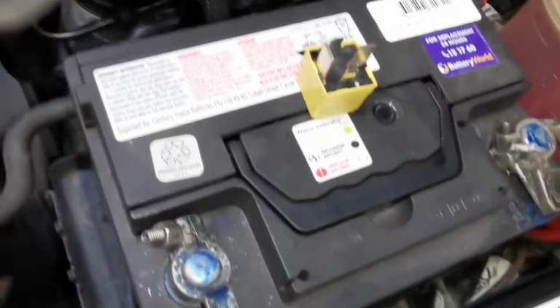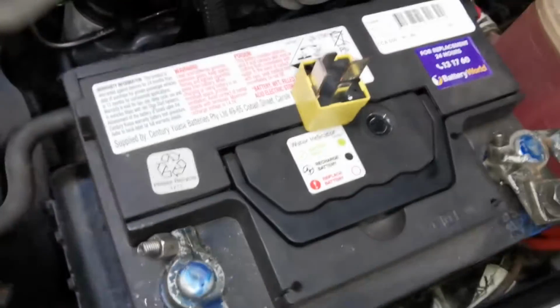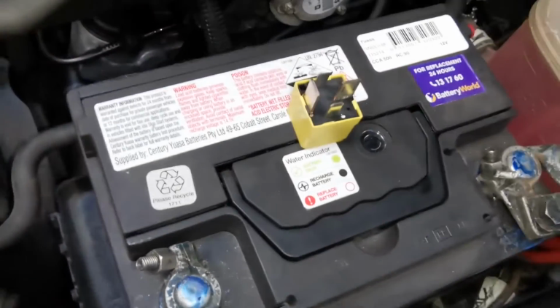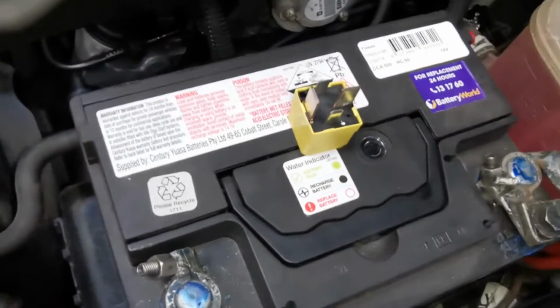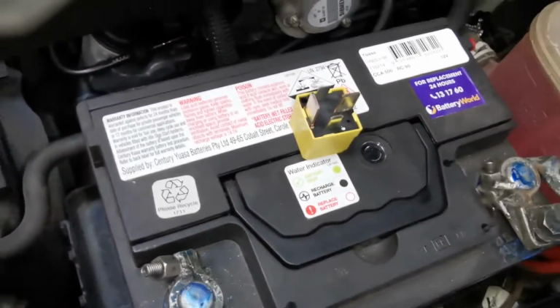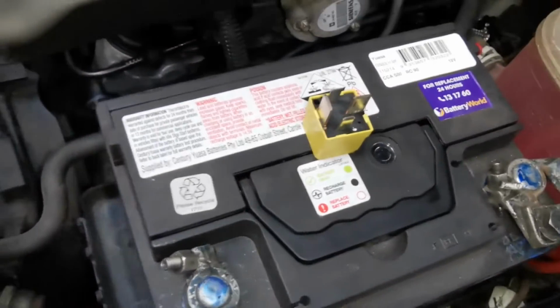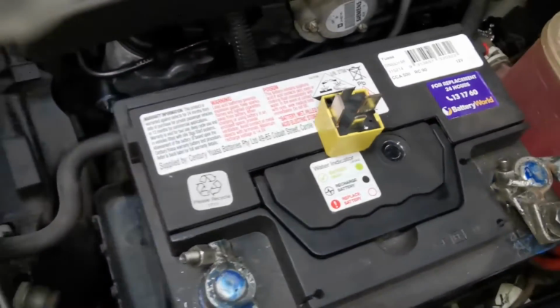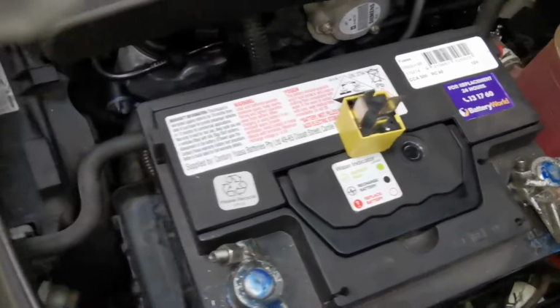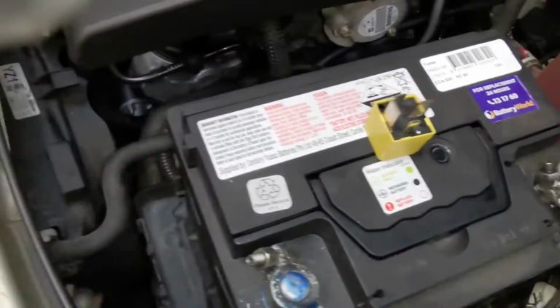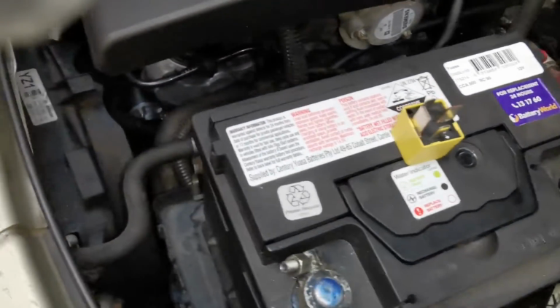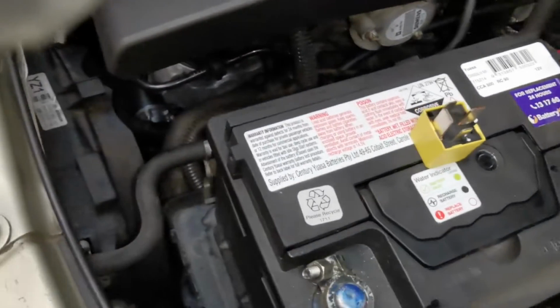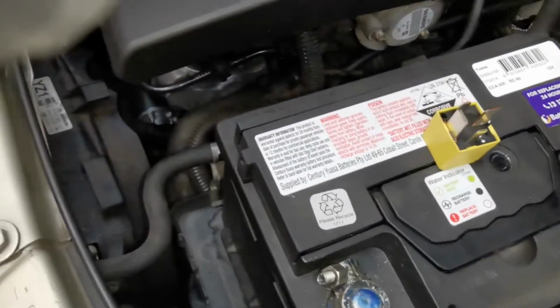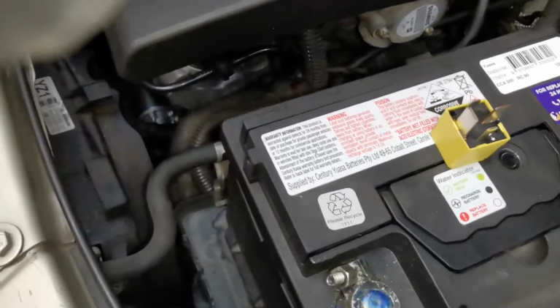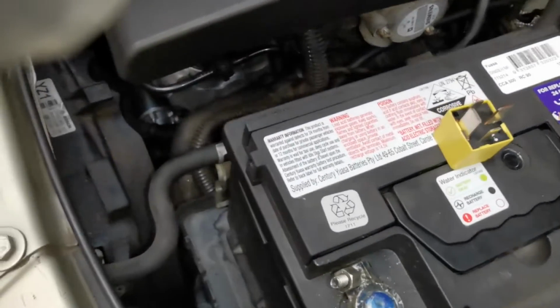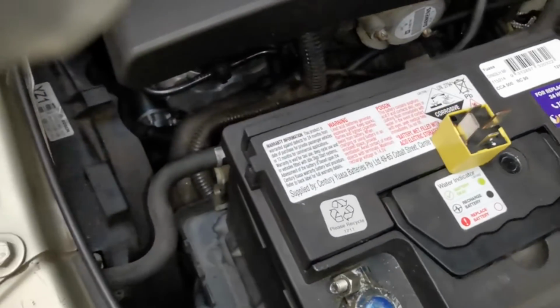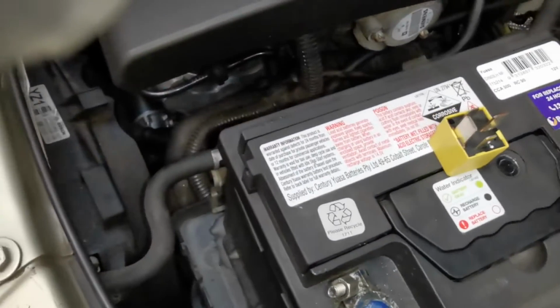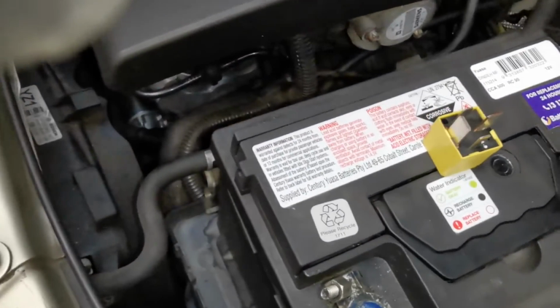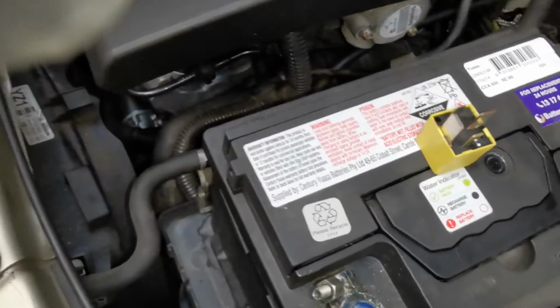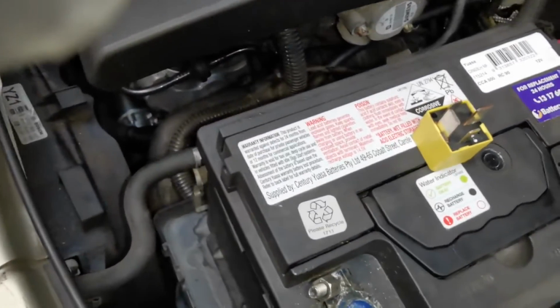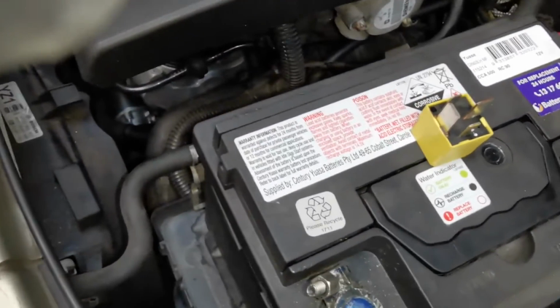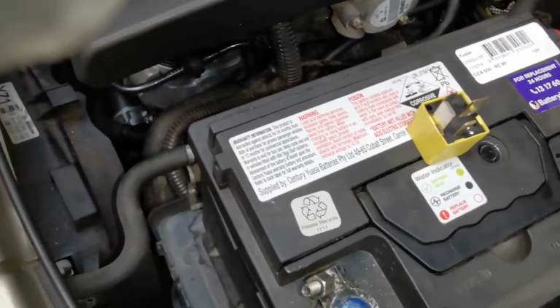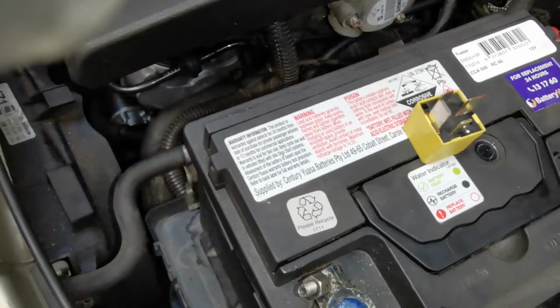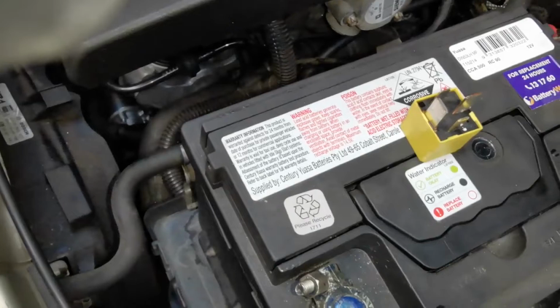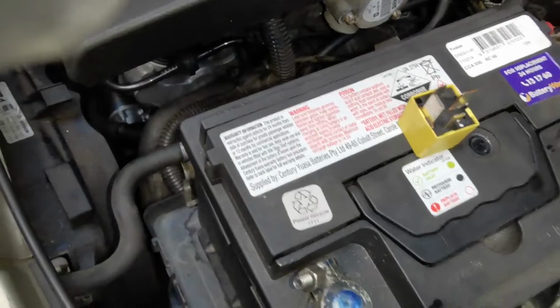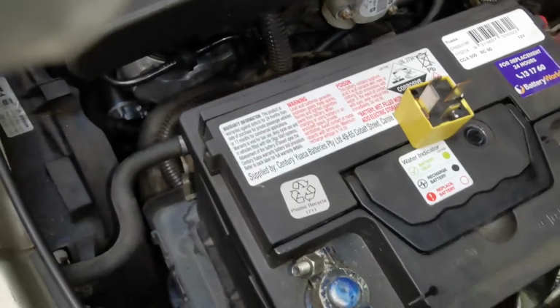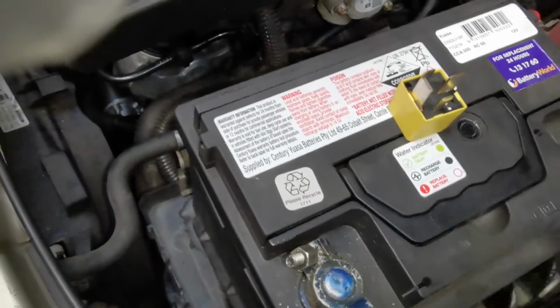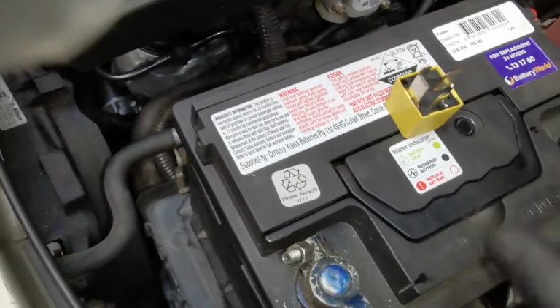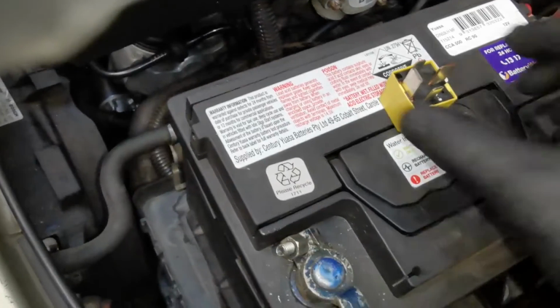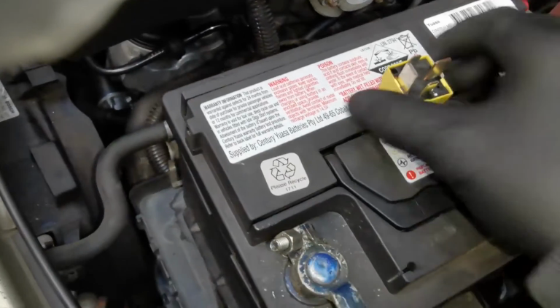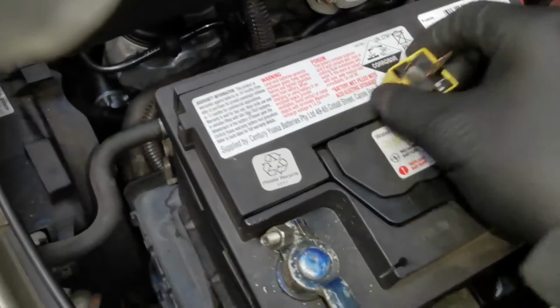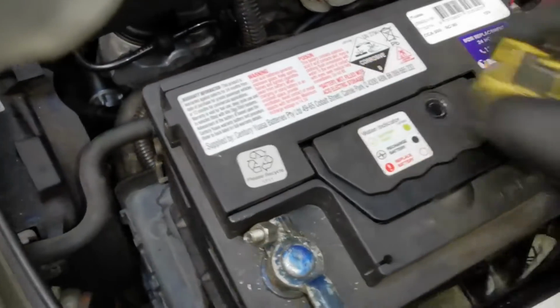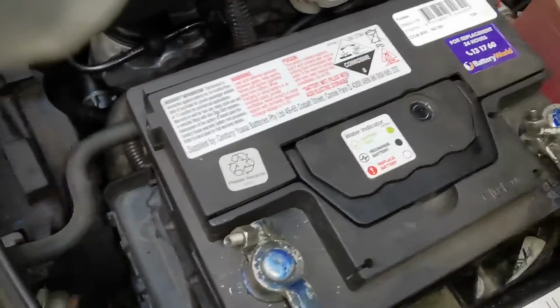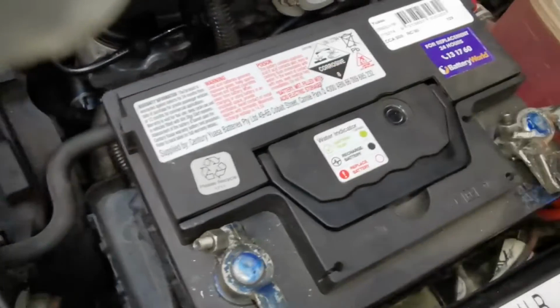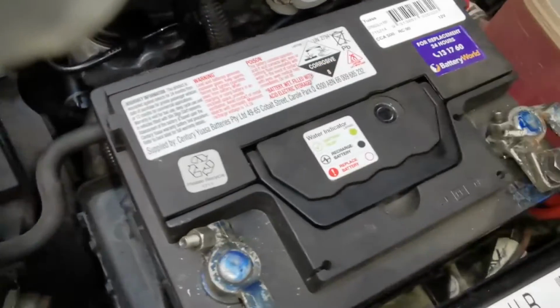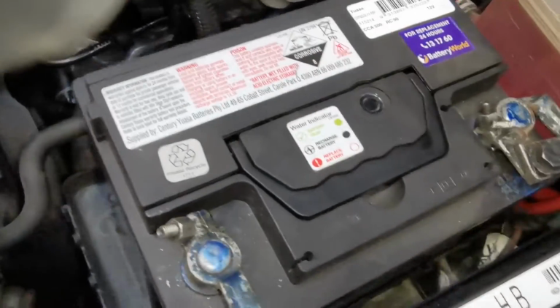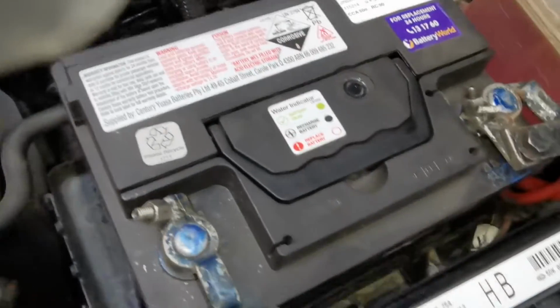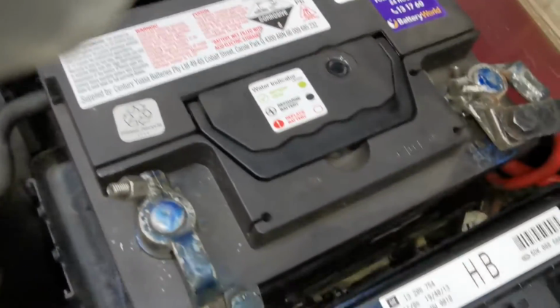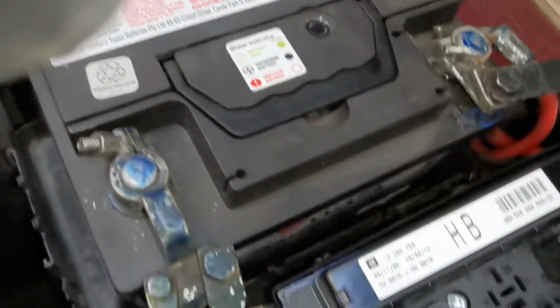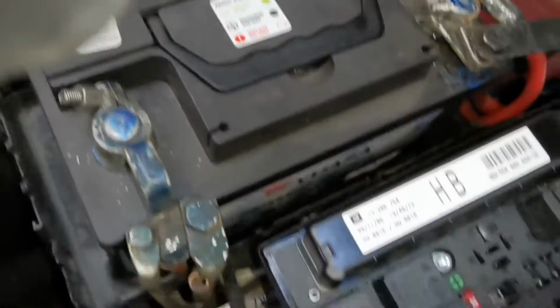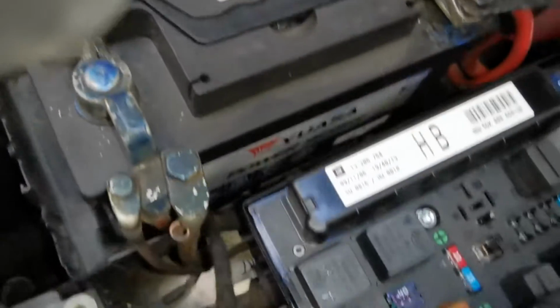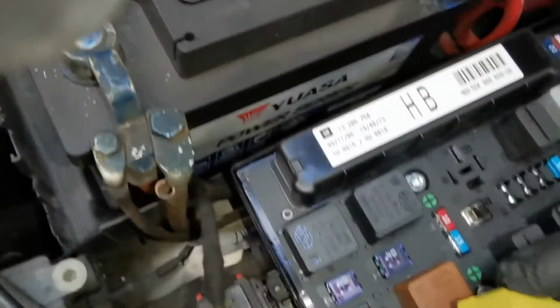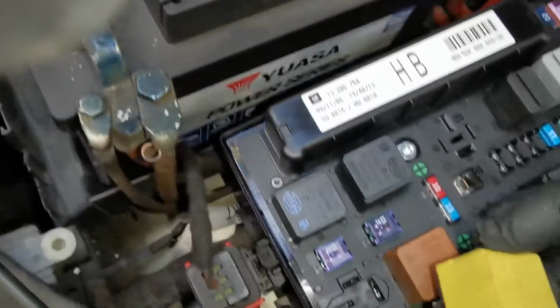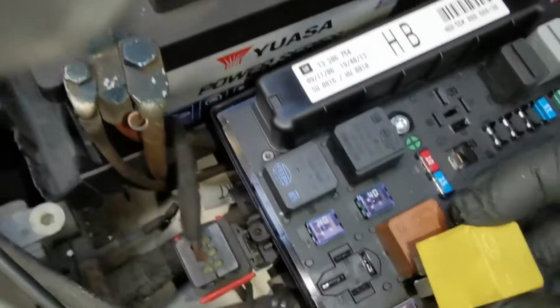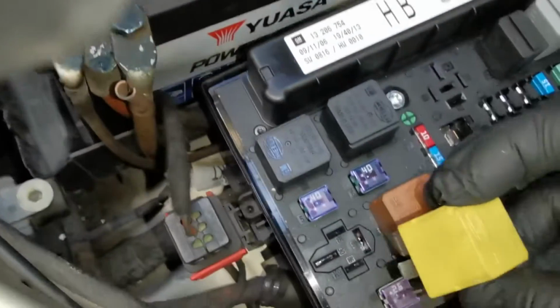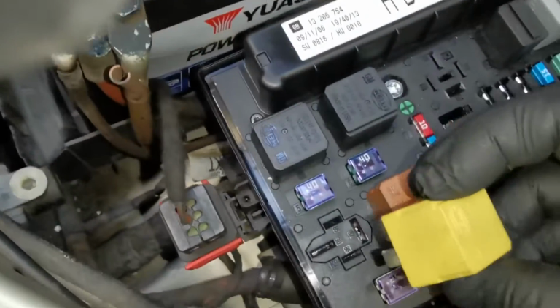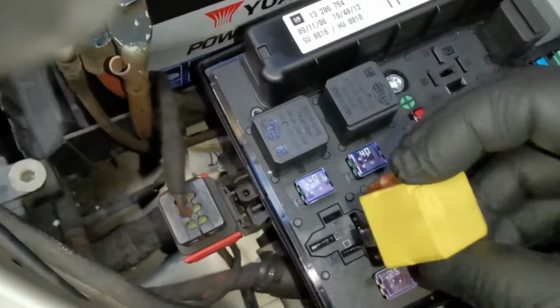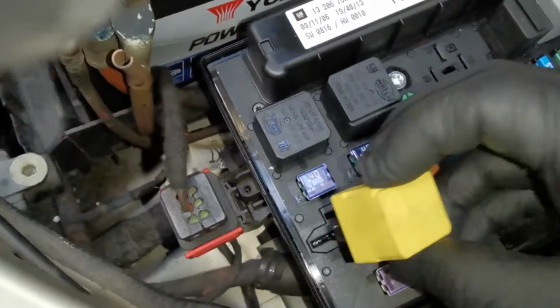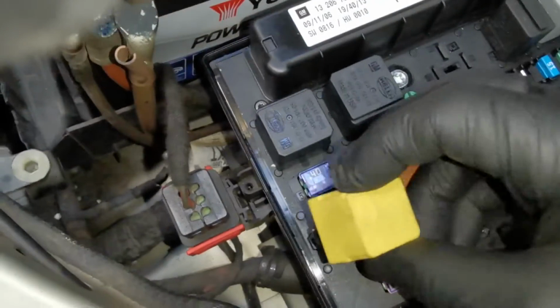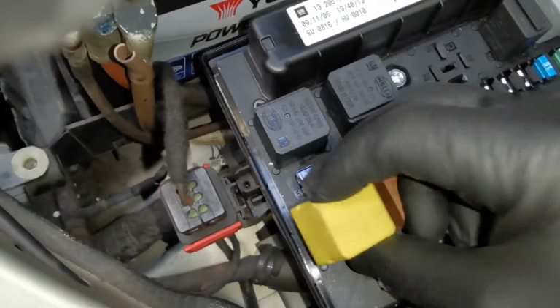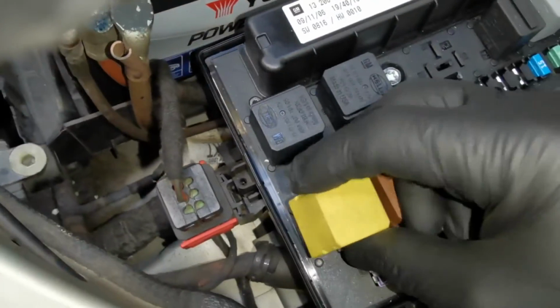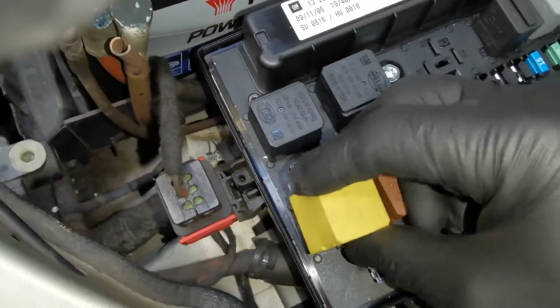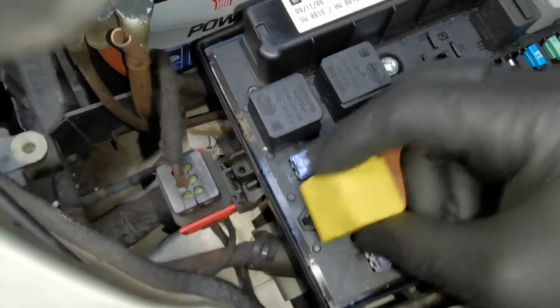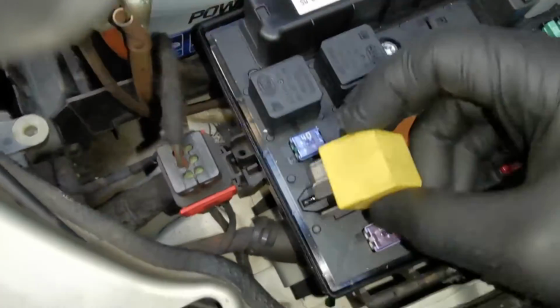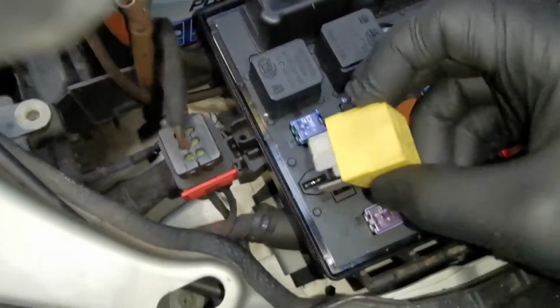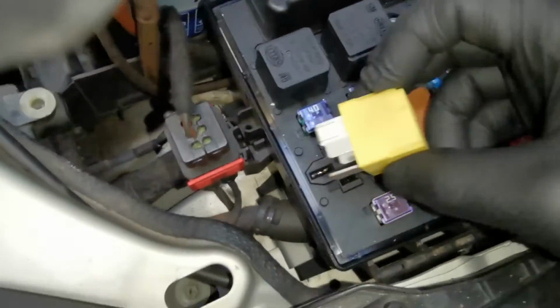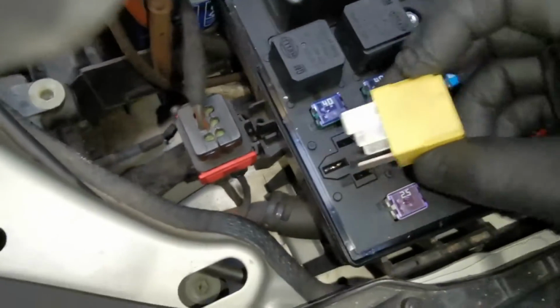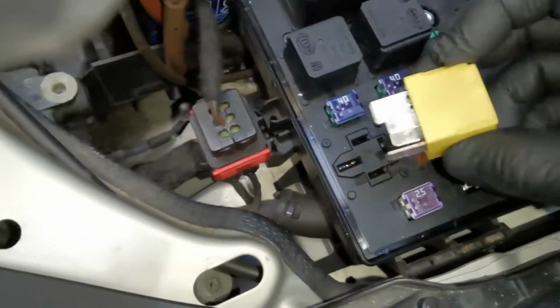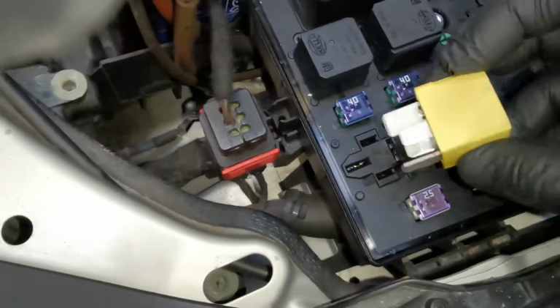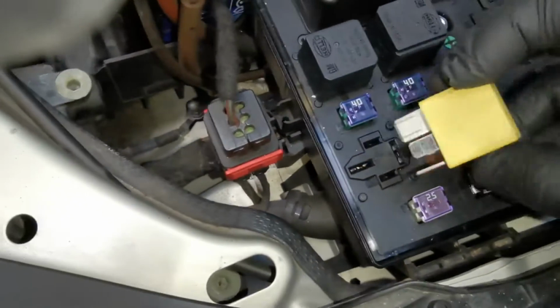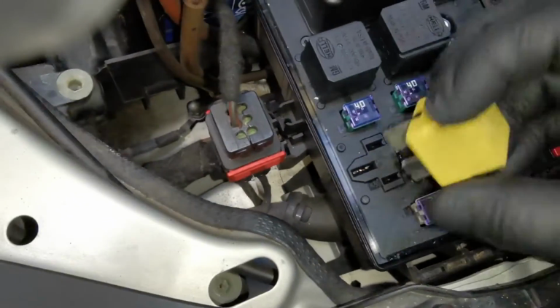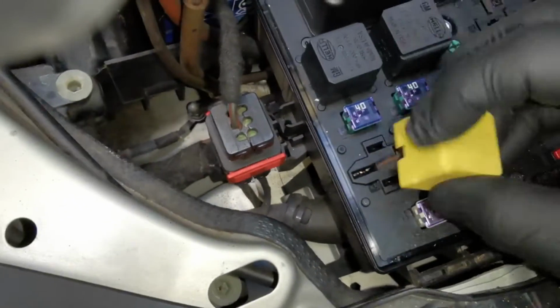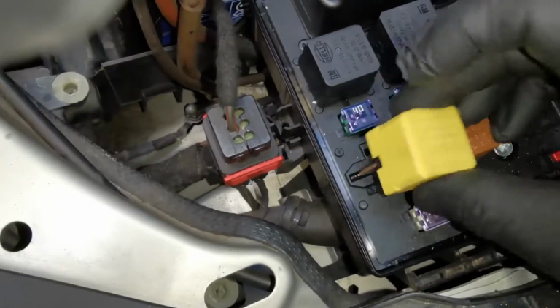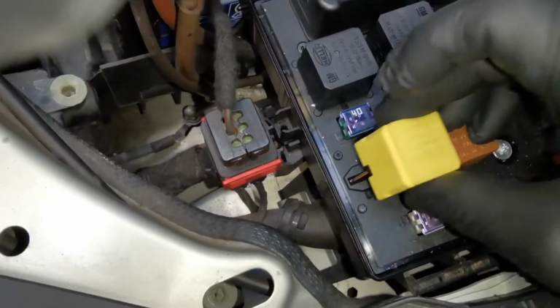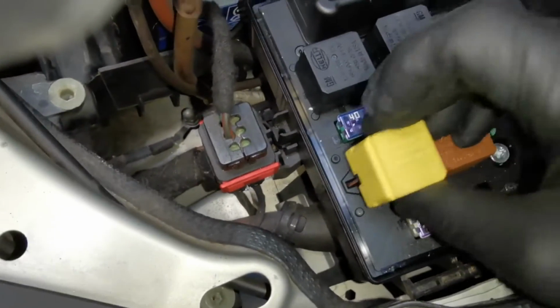Once the vehicle starts, or once you have finished with the amount of cranking you want to do, you remove the wire.